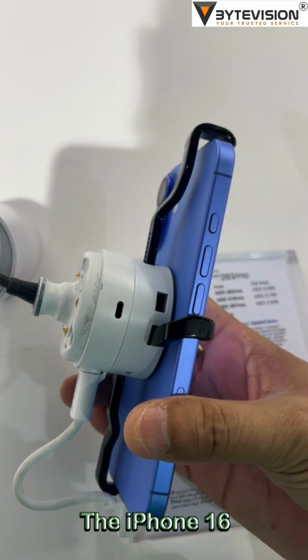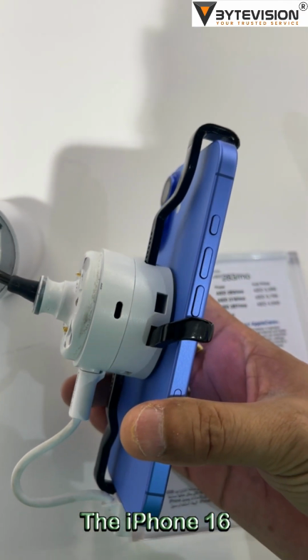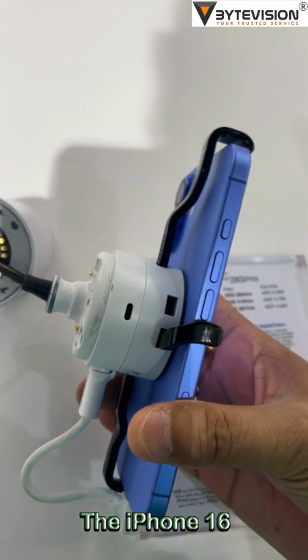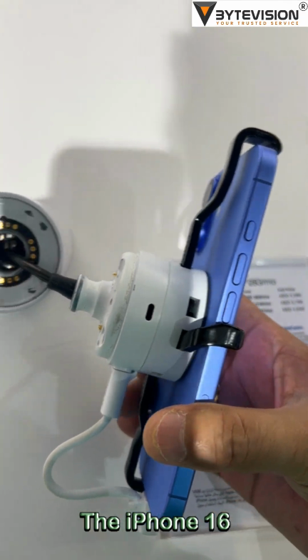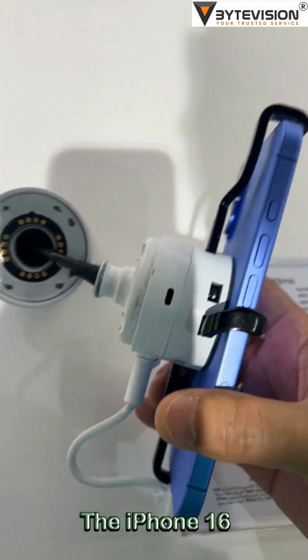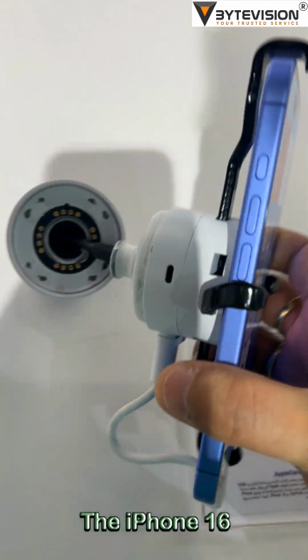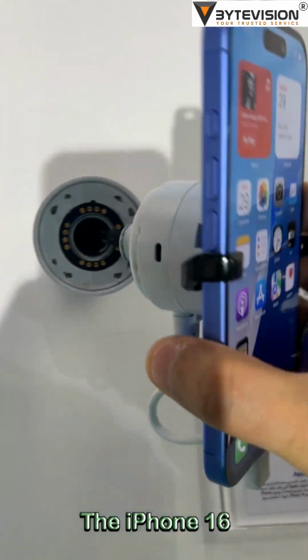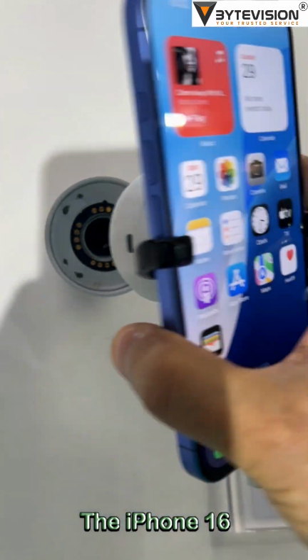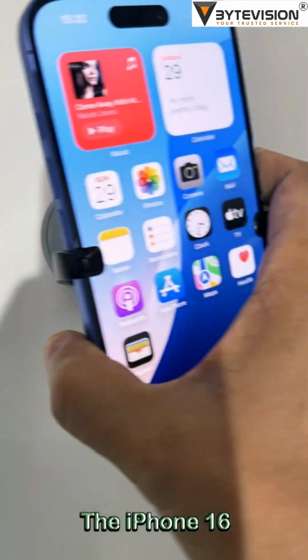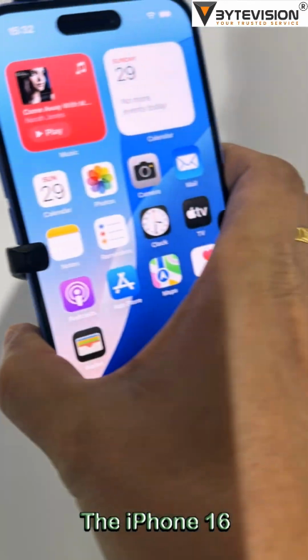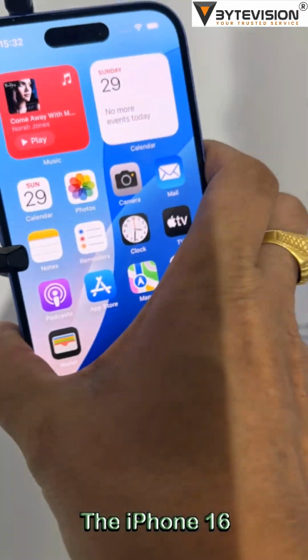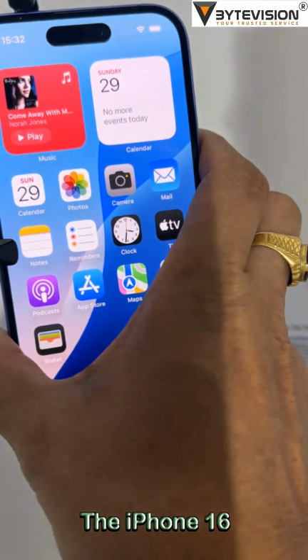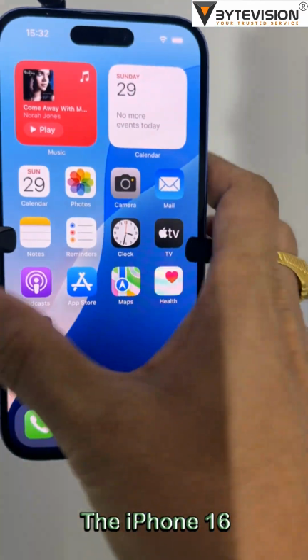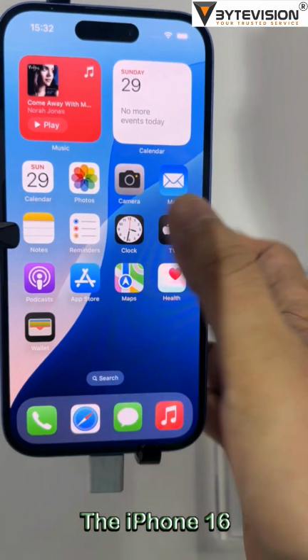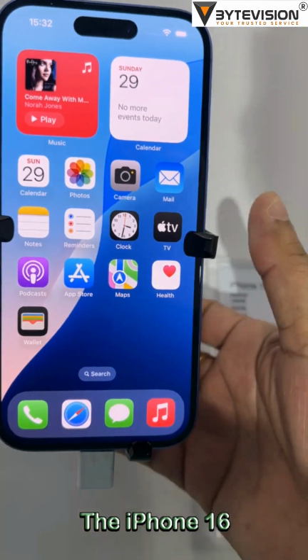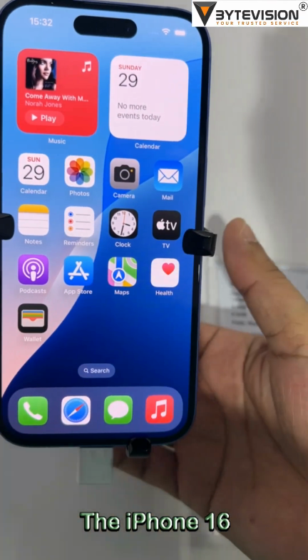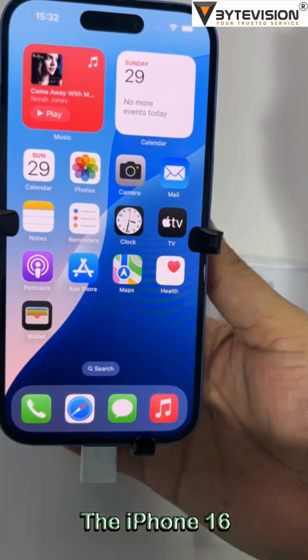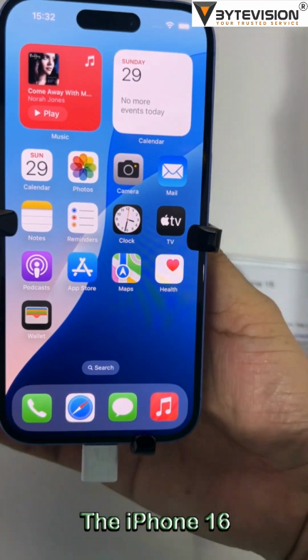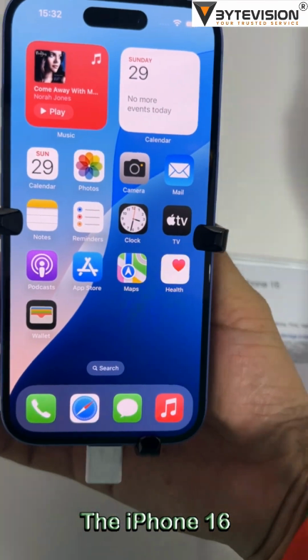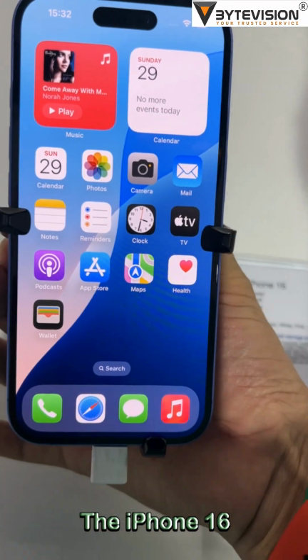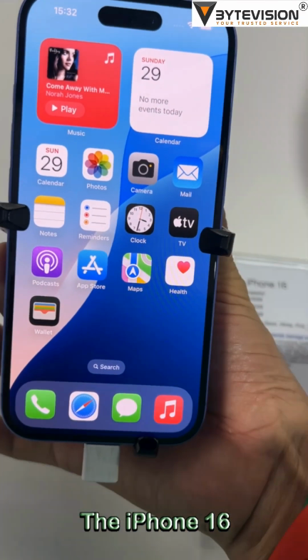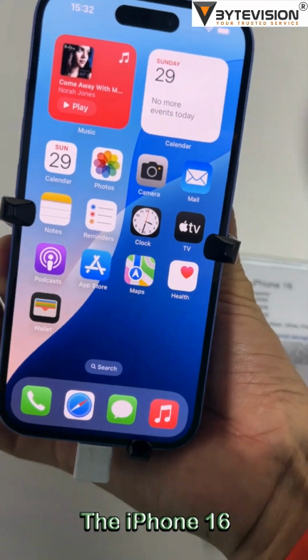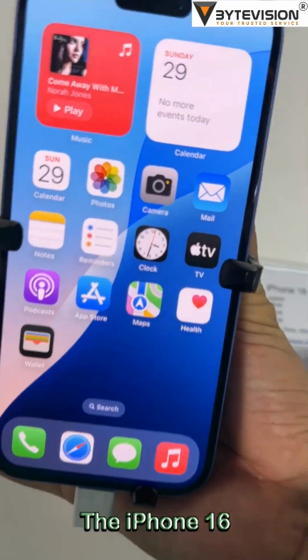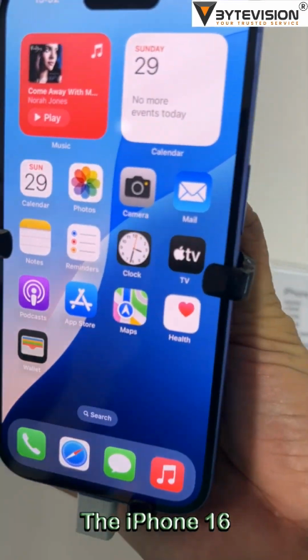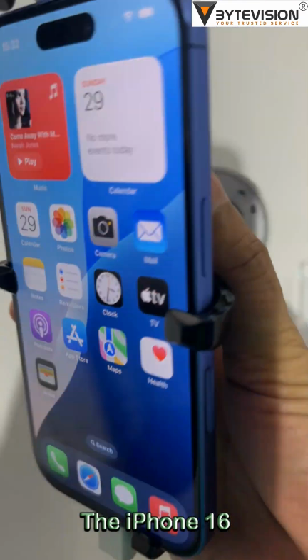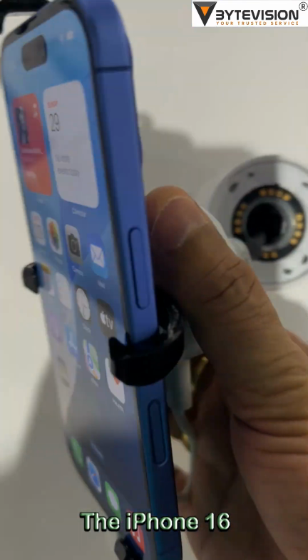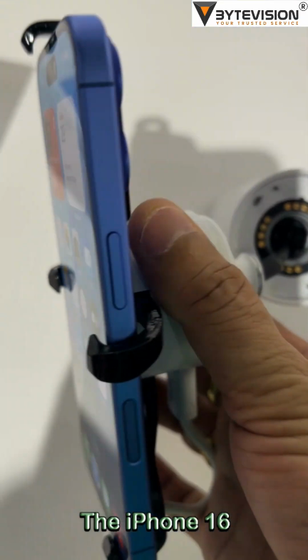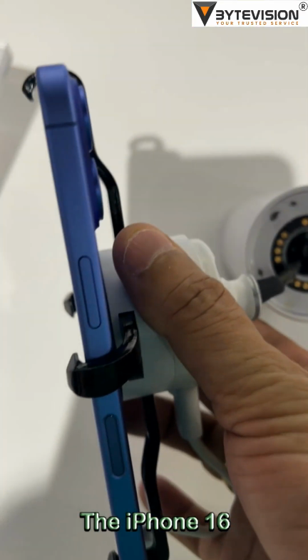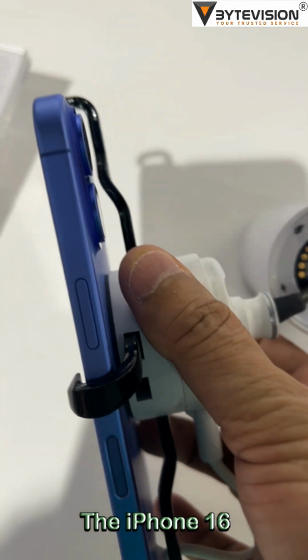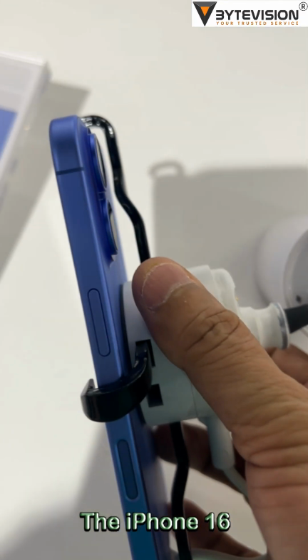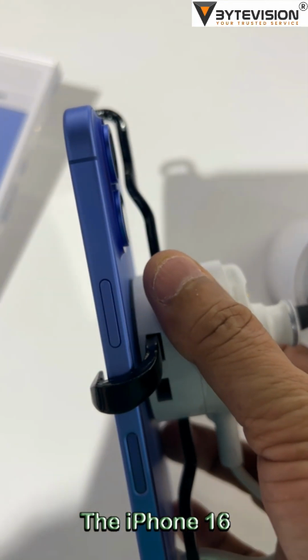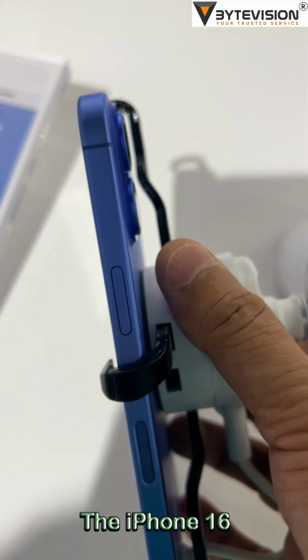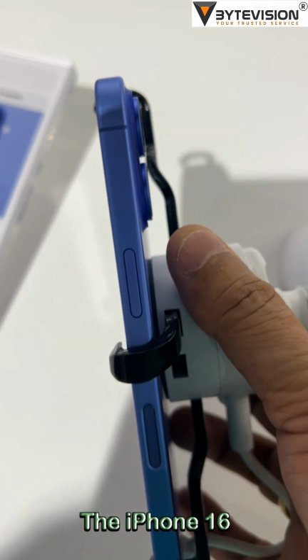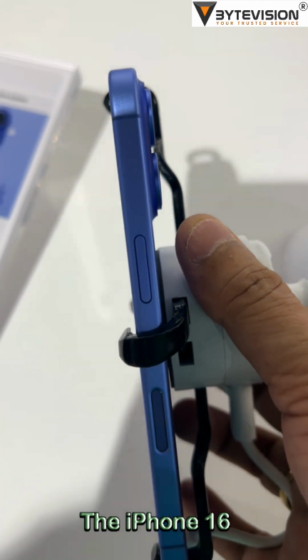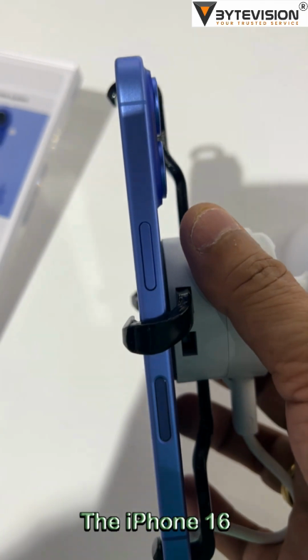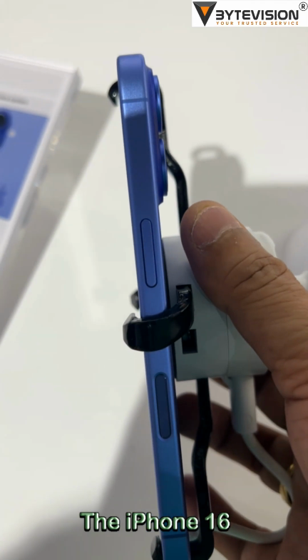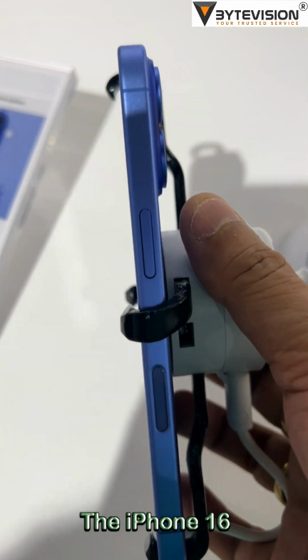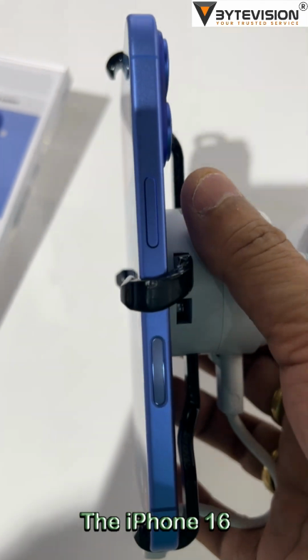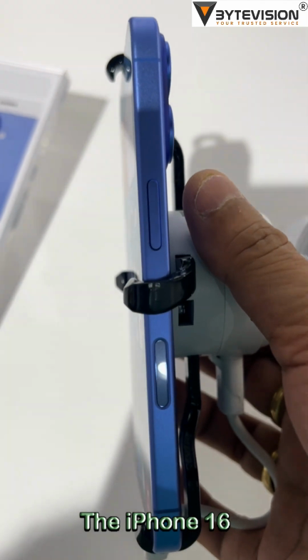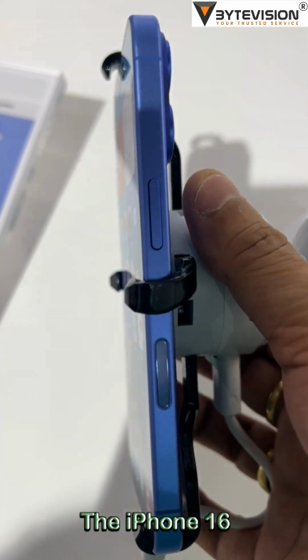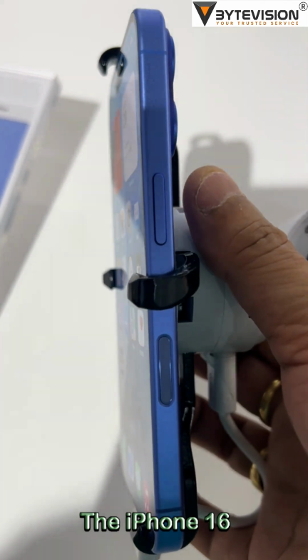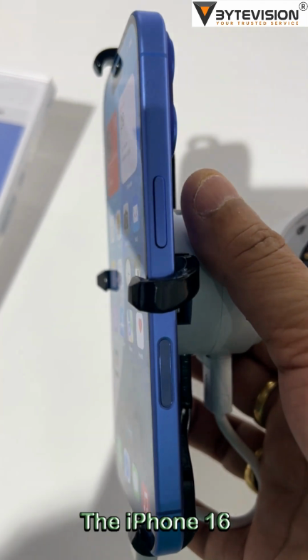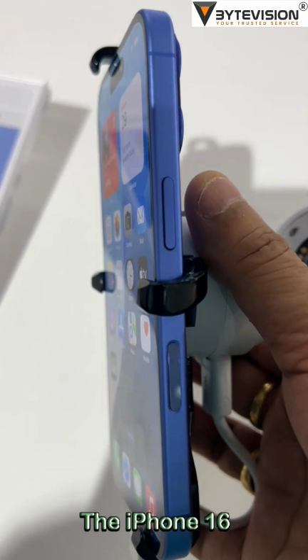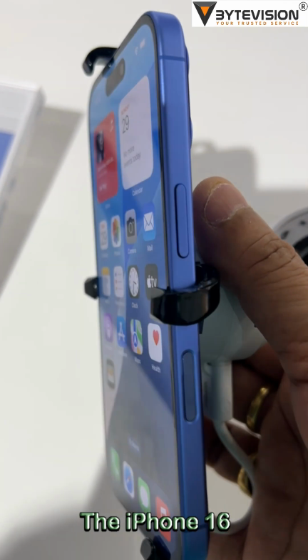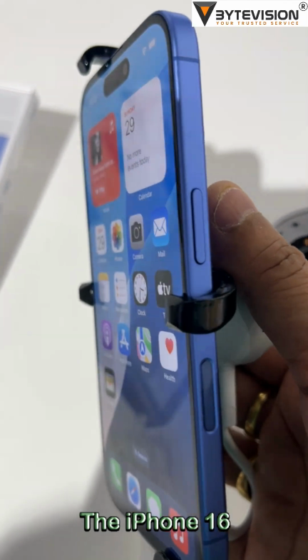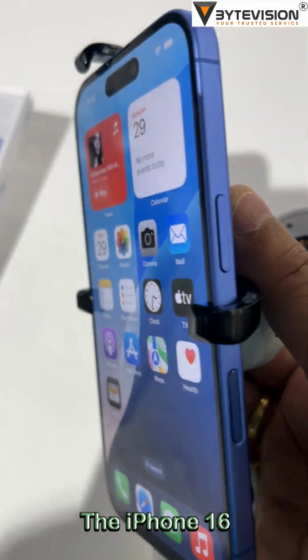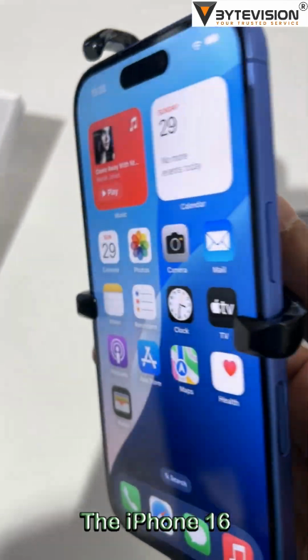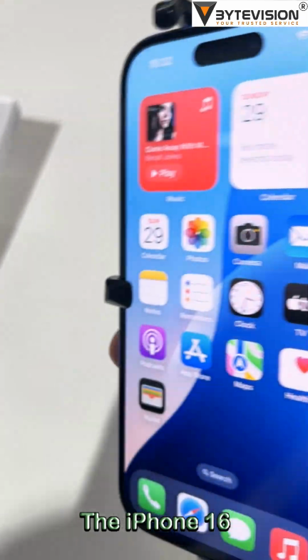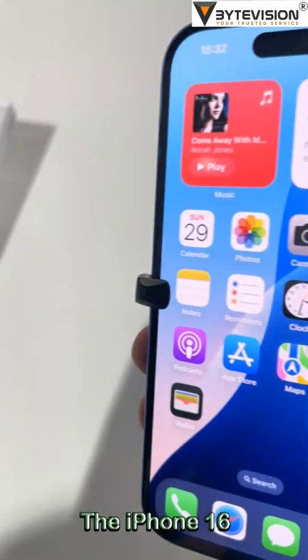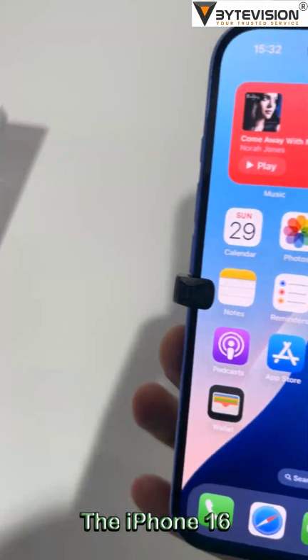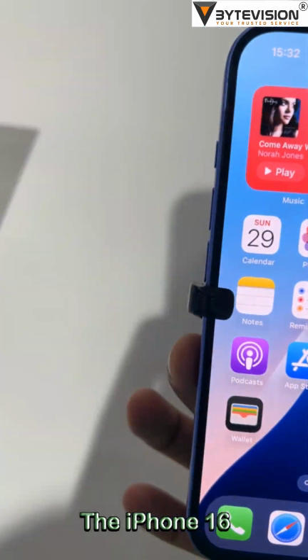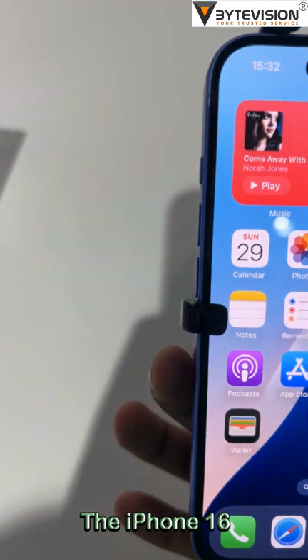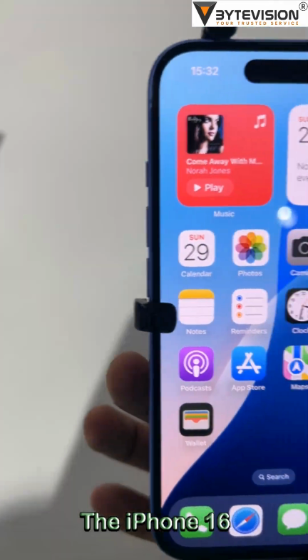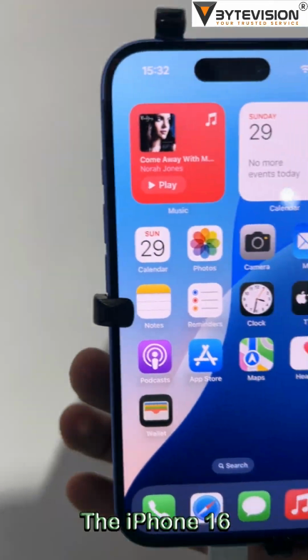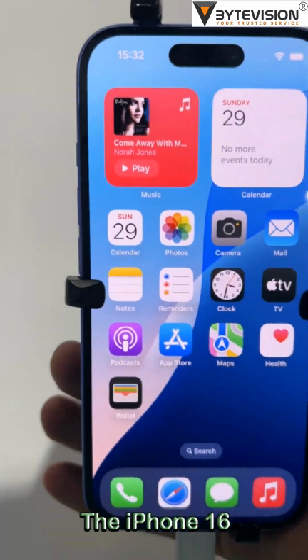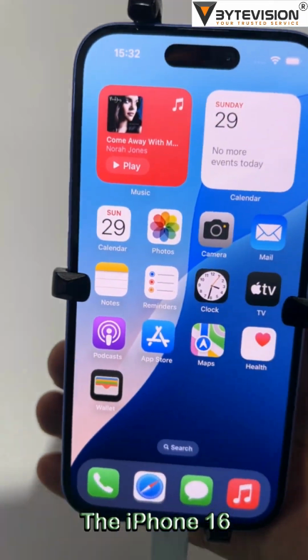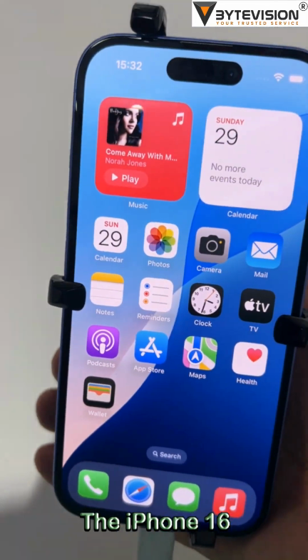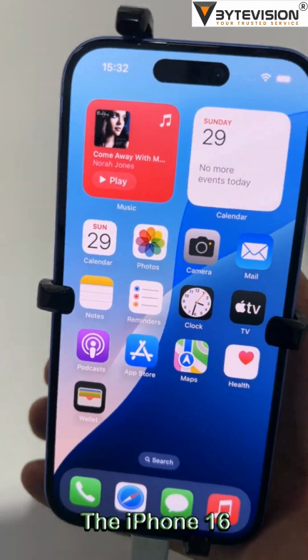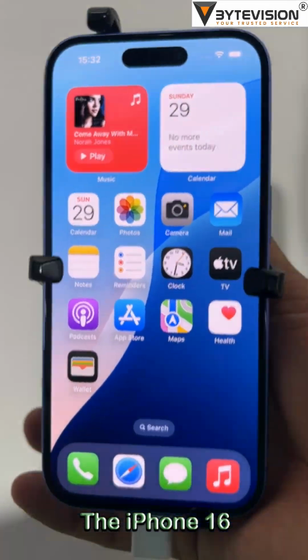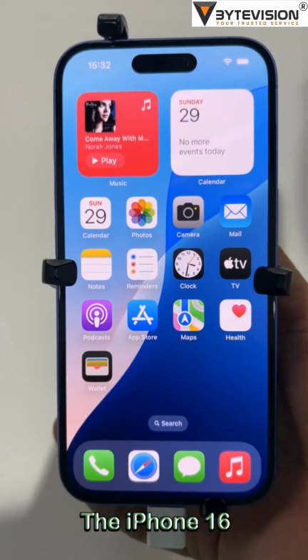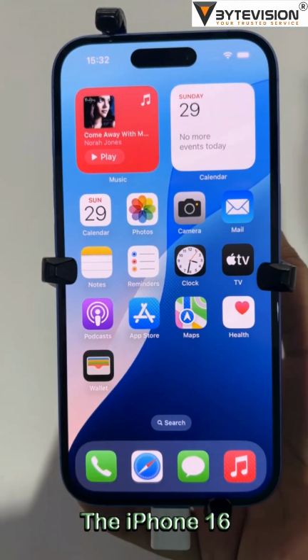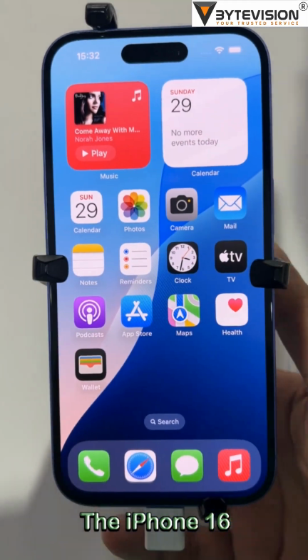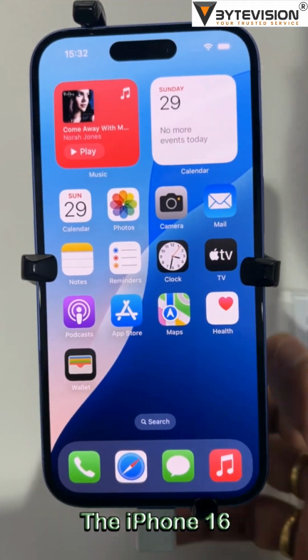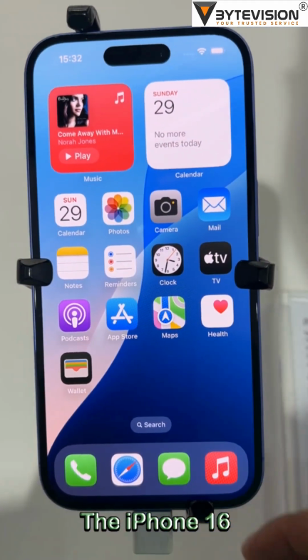On the environmental impact front, Apple continues to emphasize sustainability, with increased use of recycled materials across the iPhone 16 lineup.